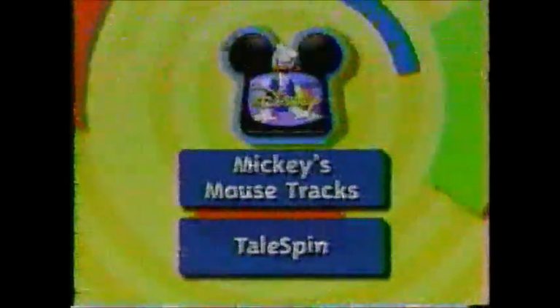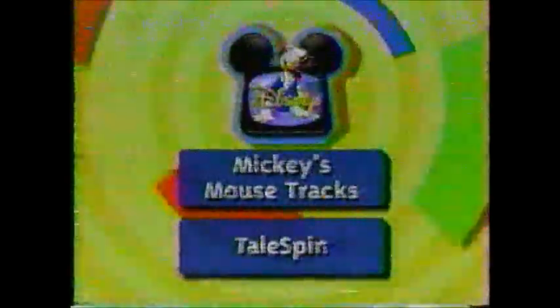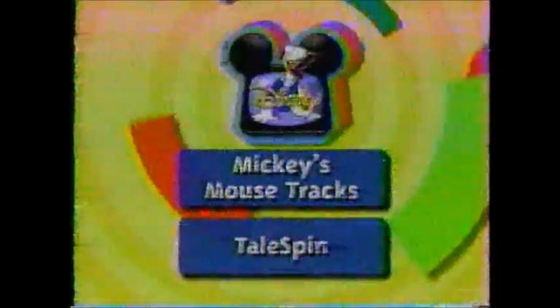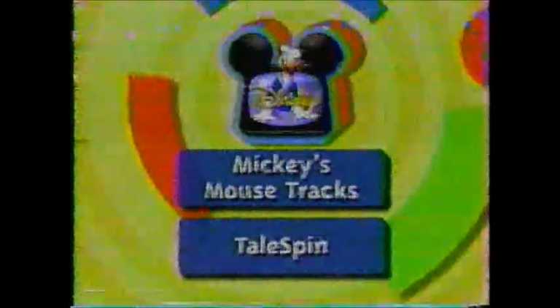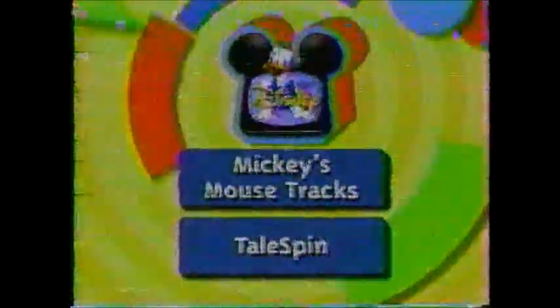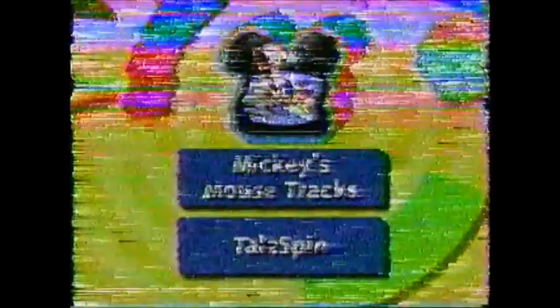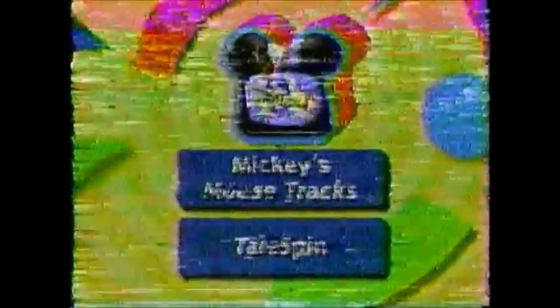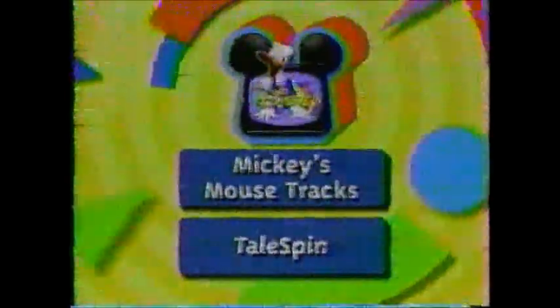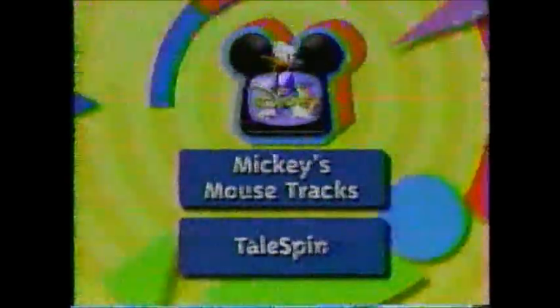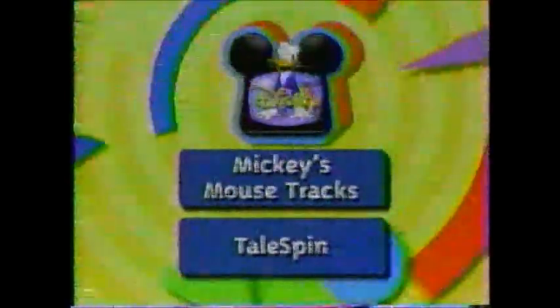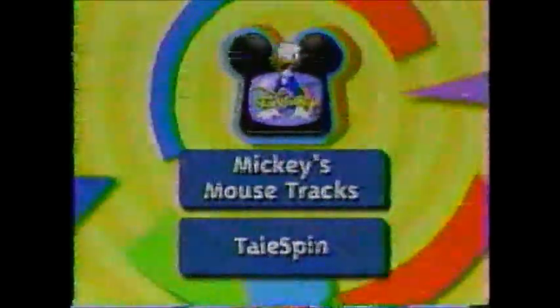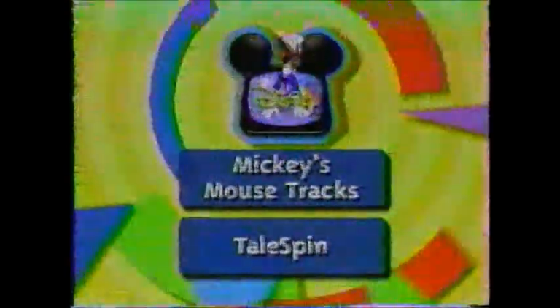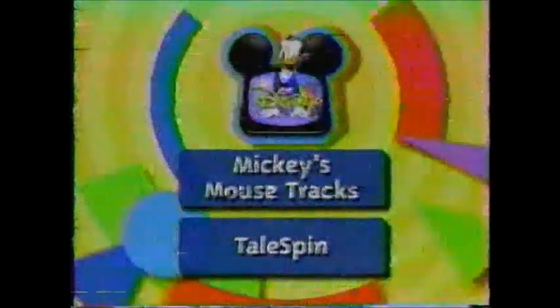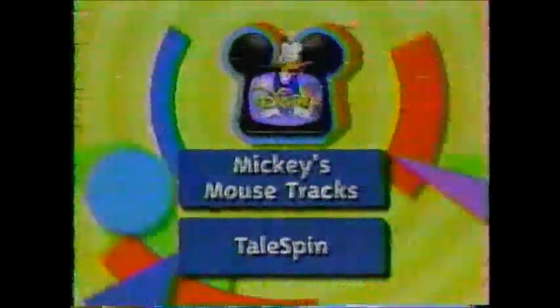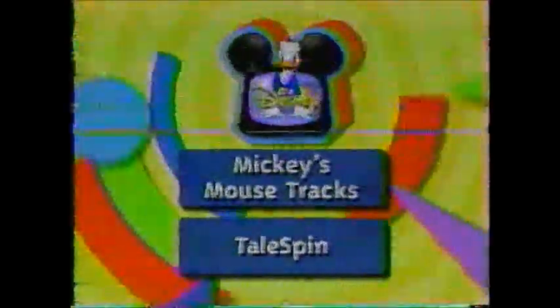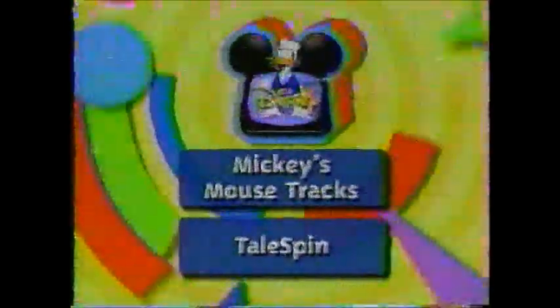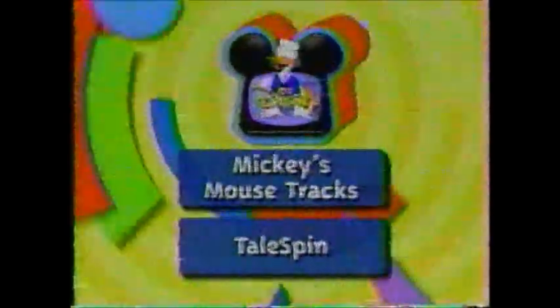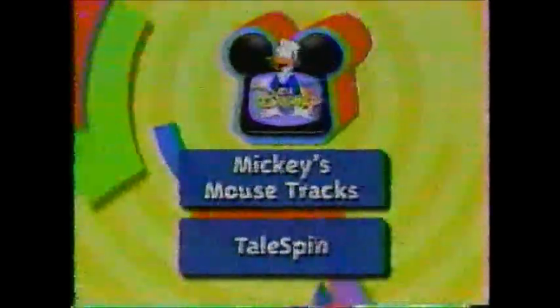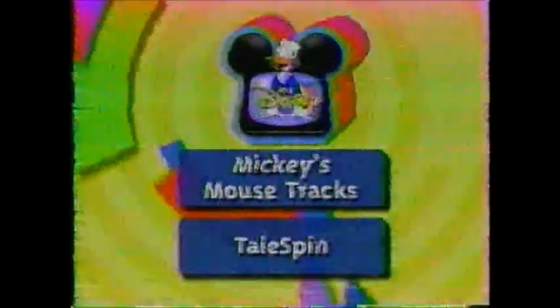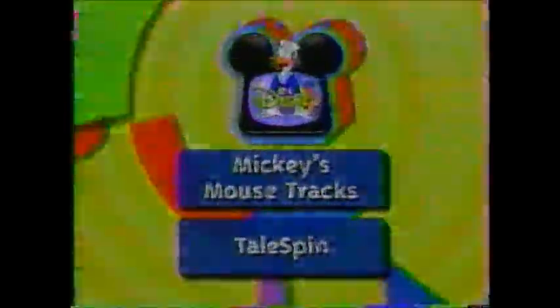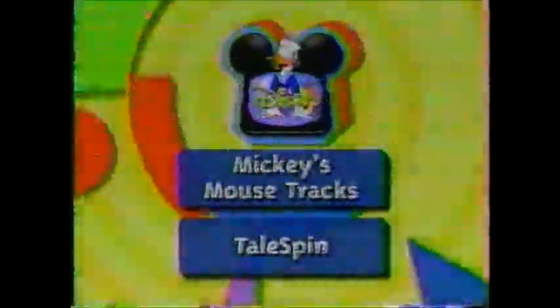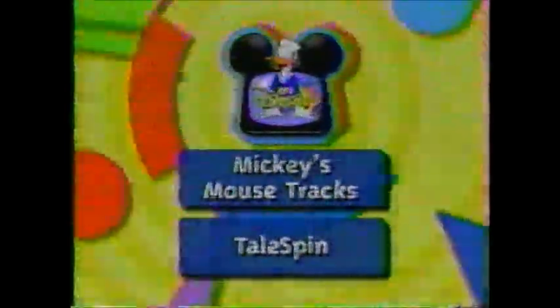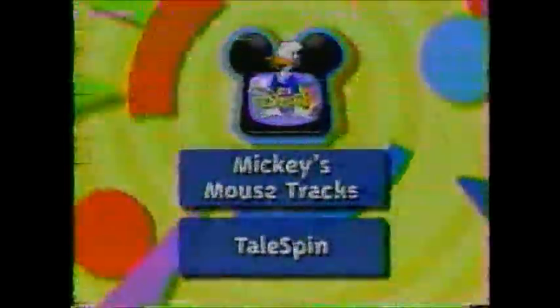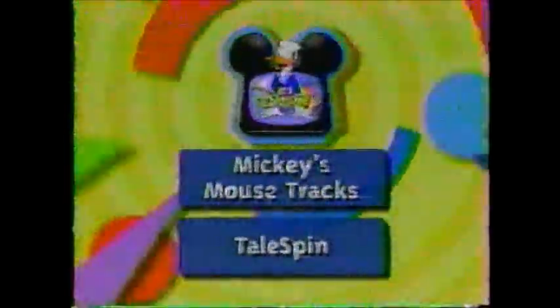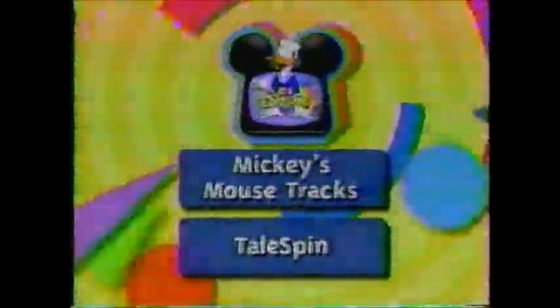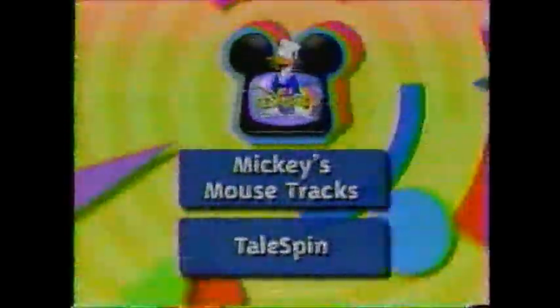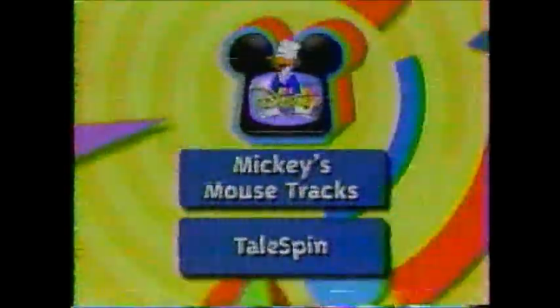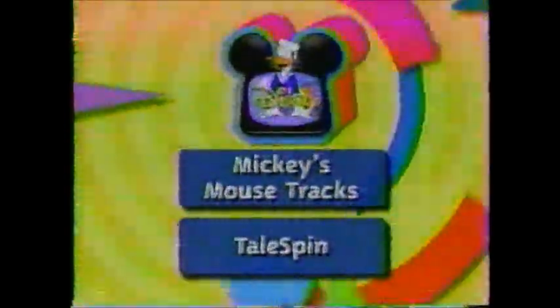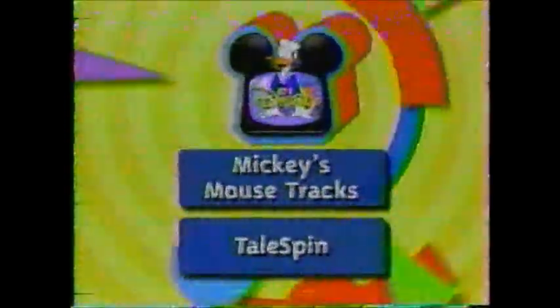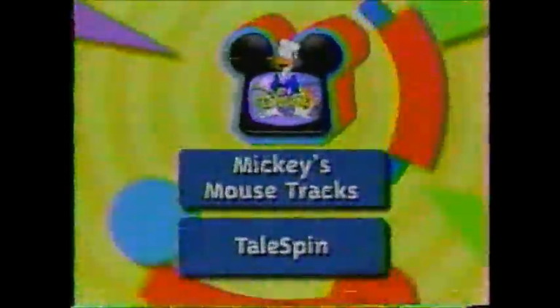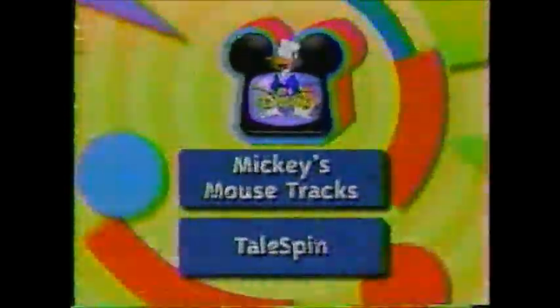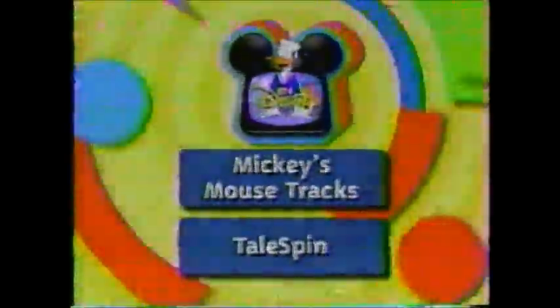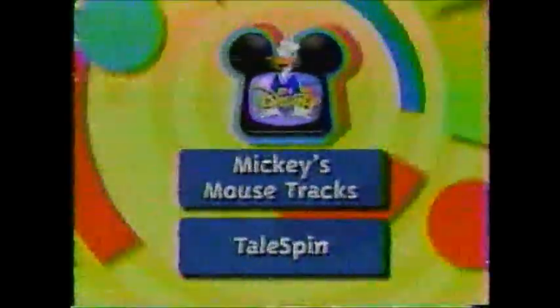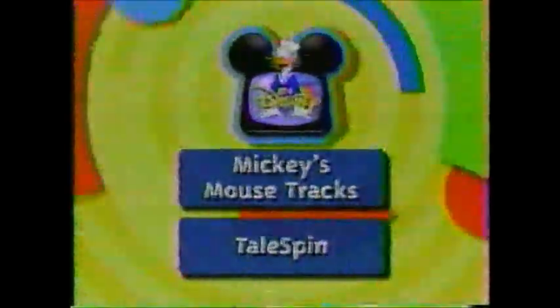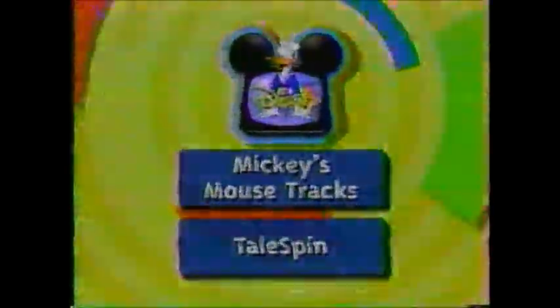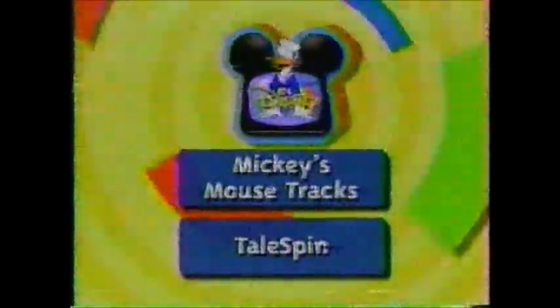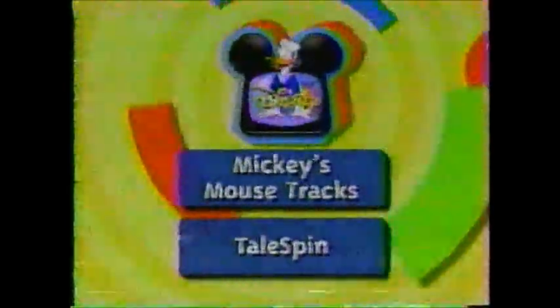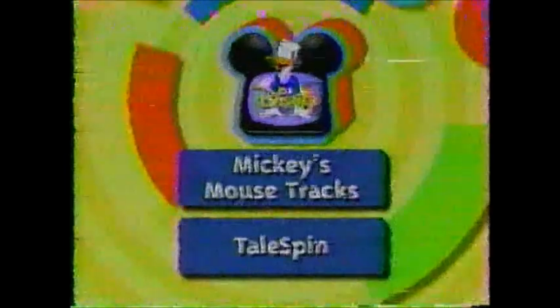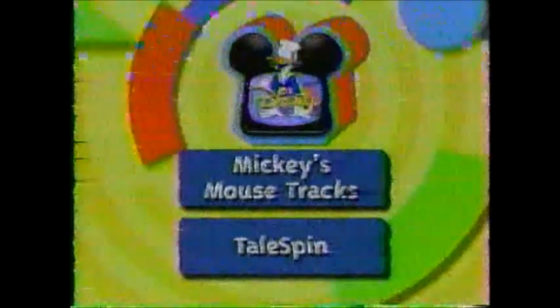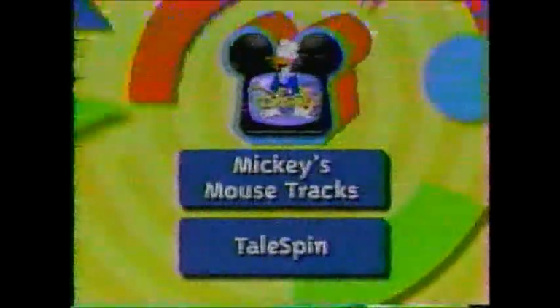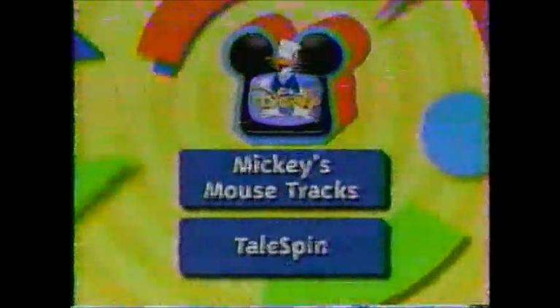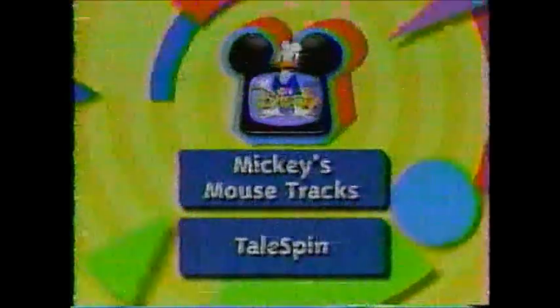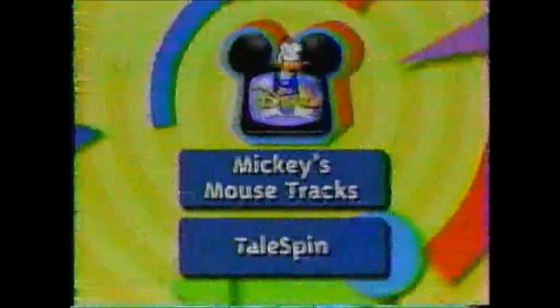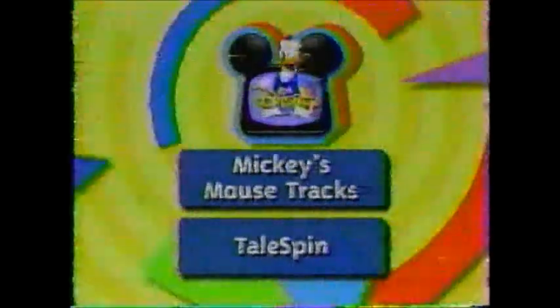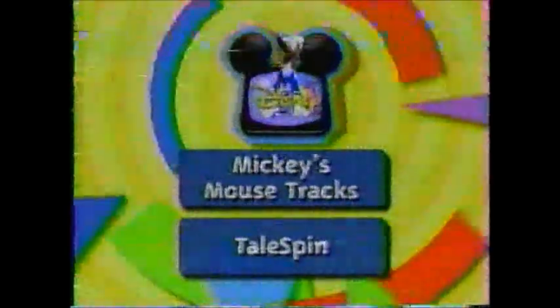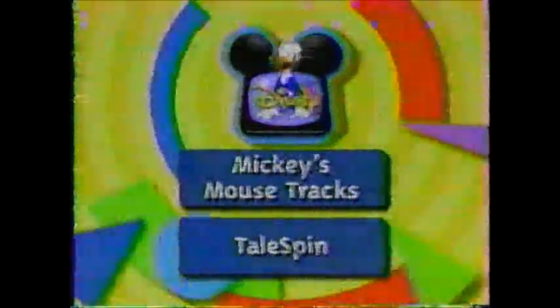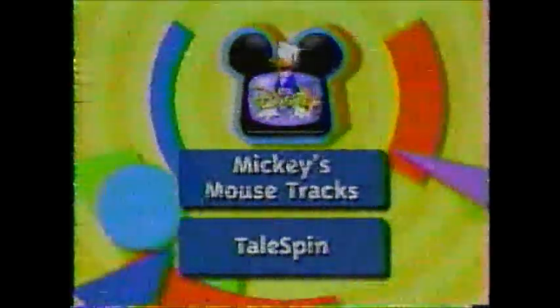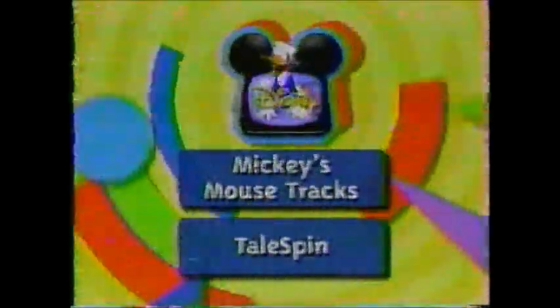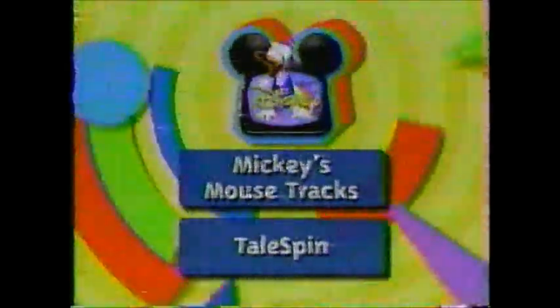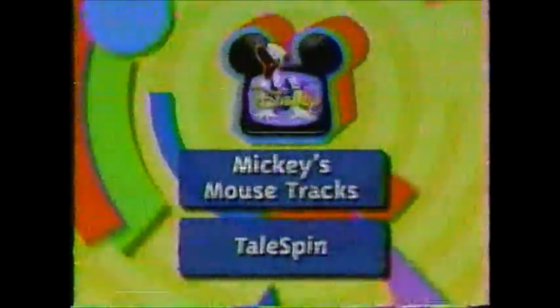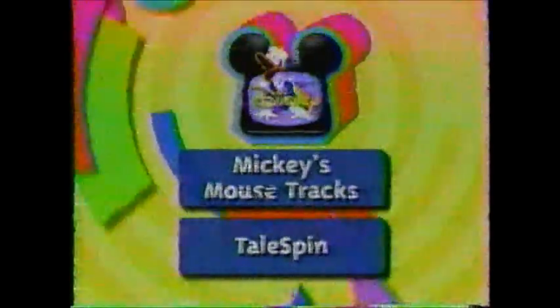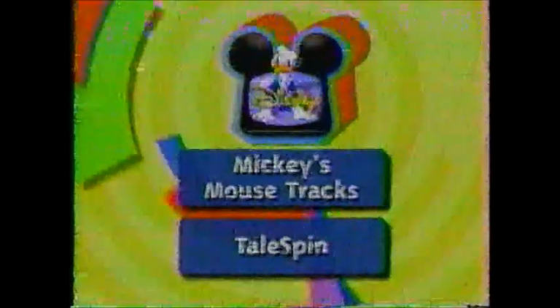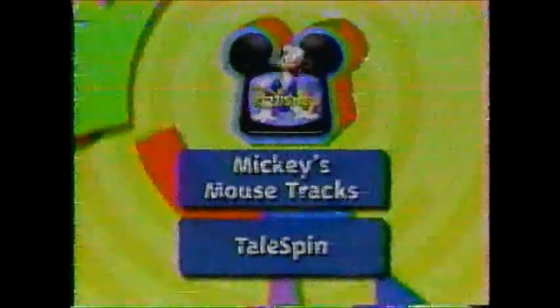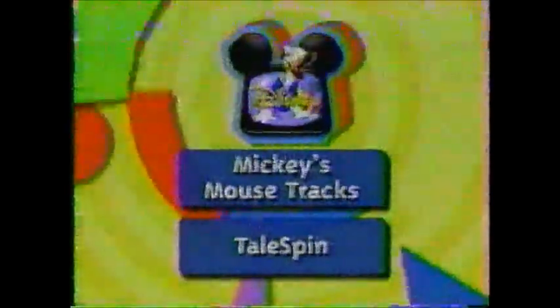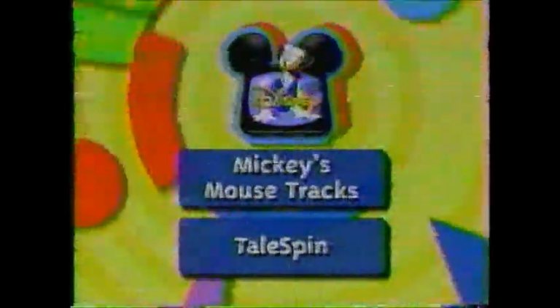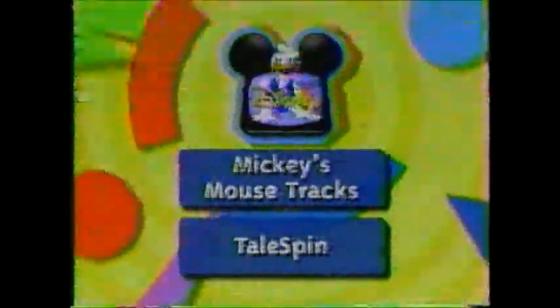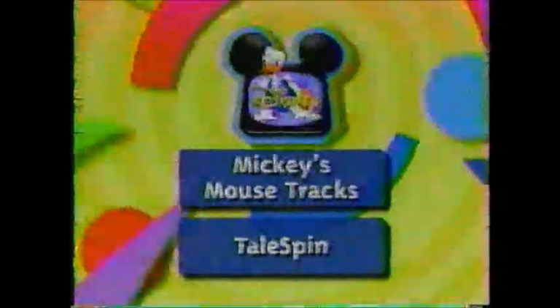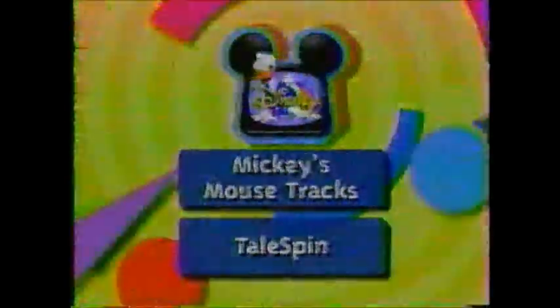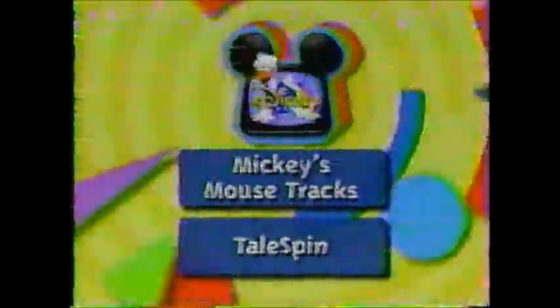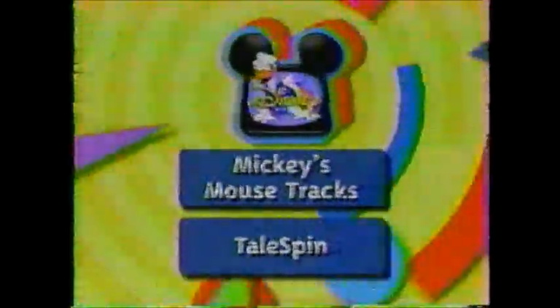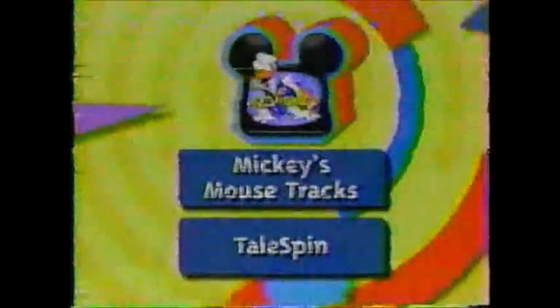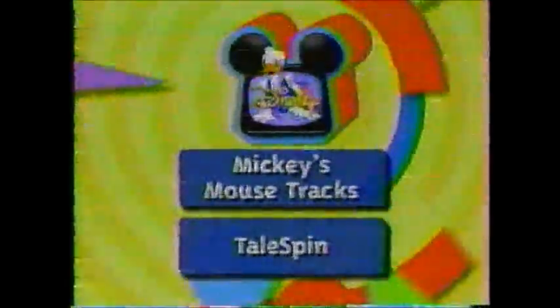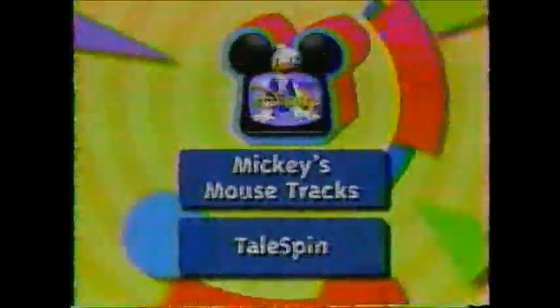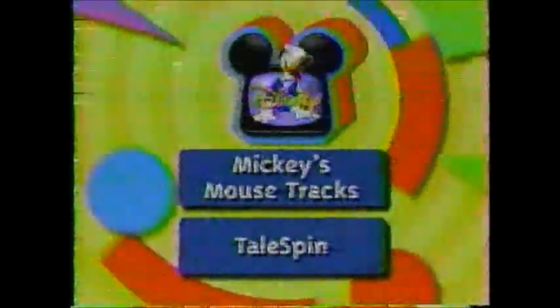Coming up next, get set for Mickey Mouse and the gang for some cartoon fun in Mickey's Mouse Tracks. After that, it's TaleSpin on Disney.